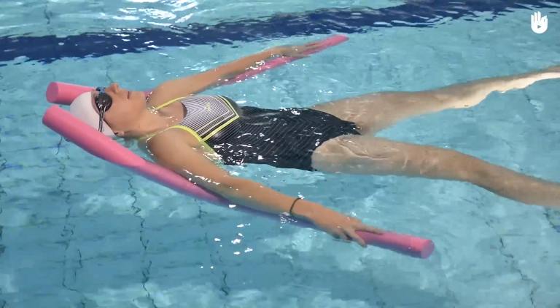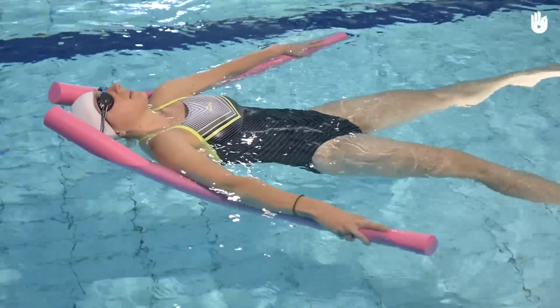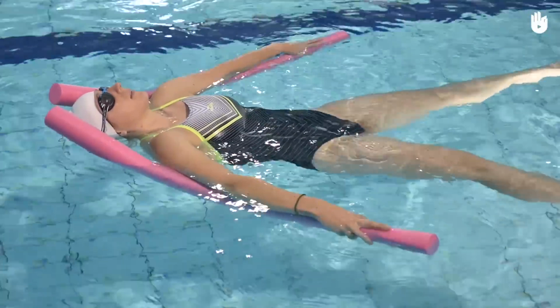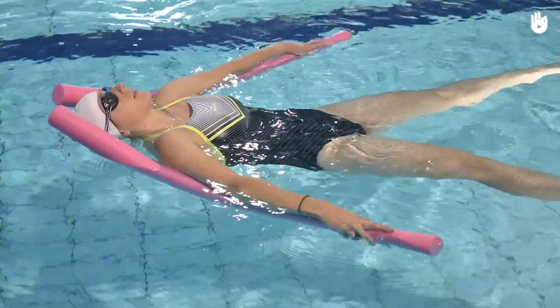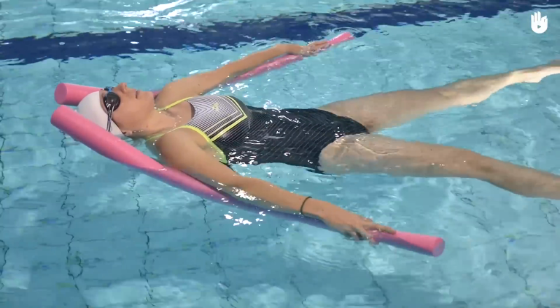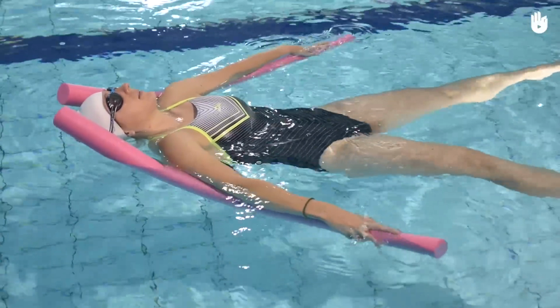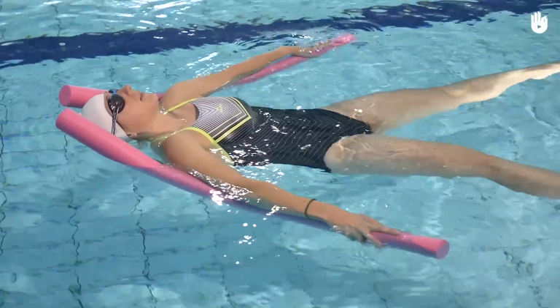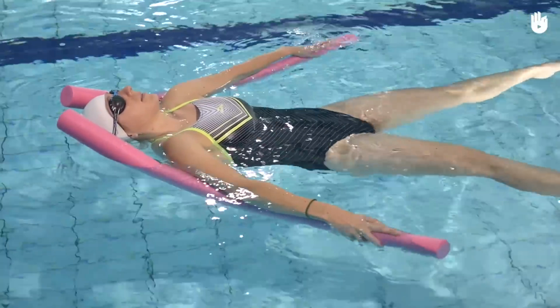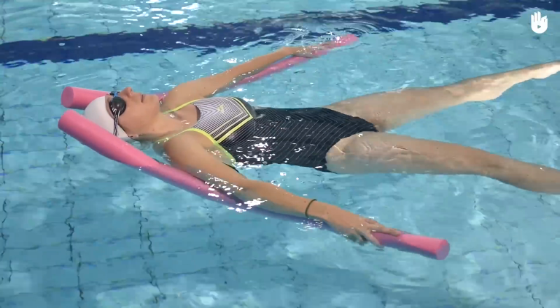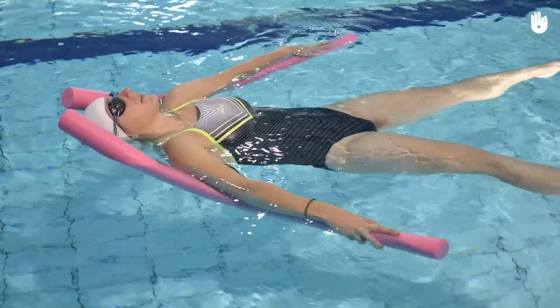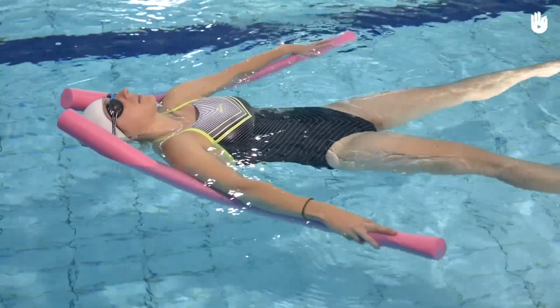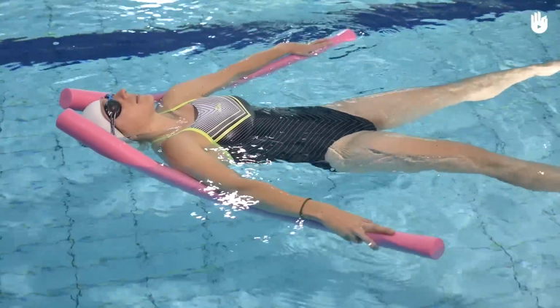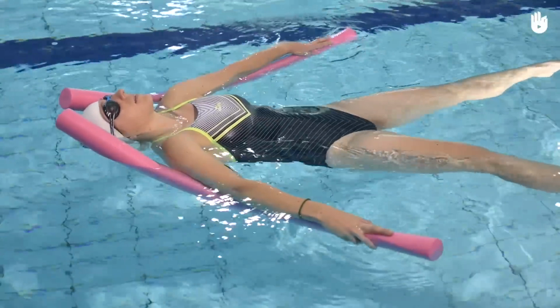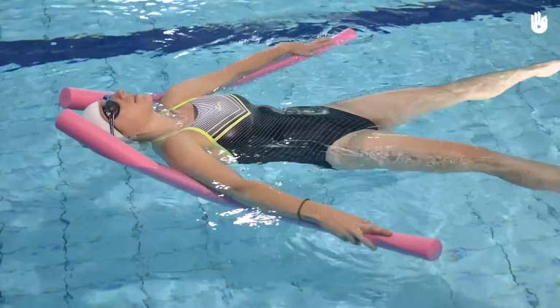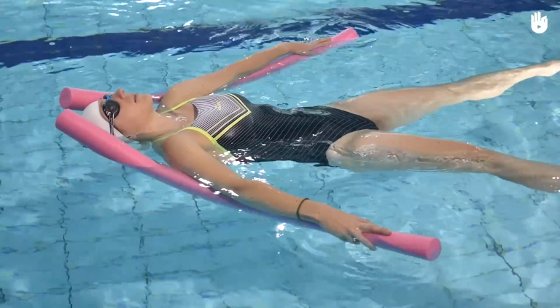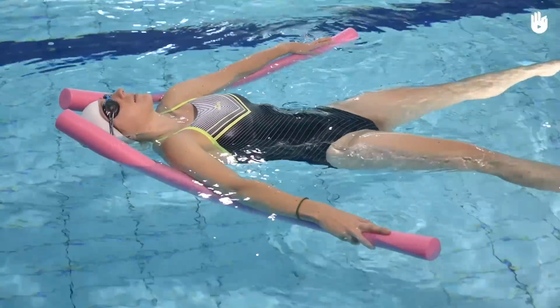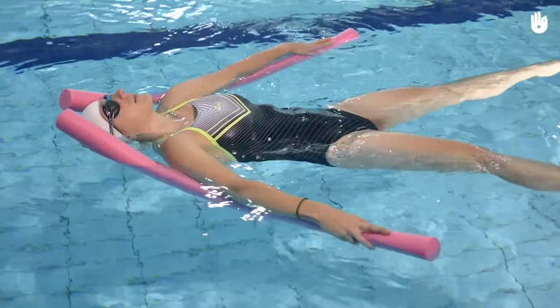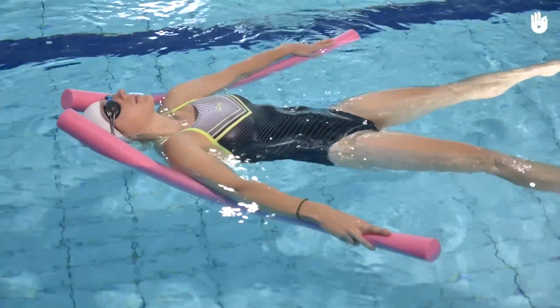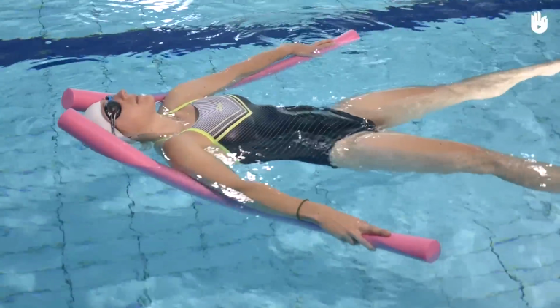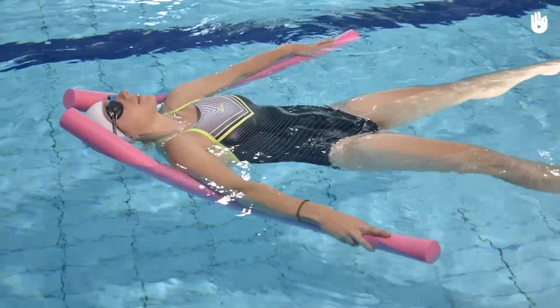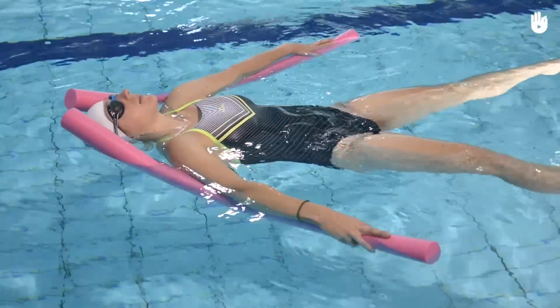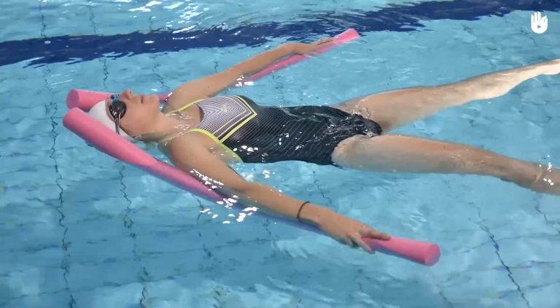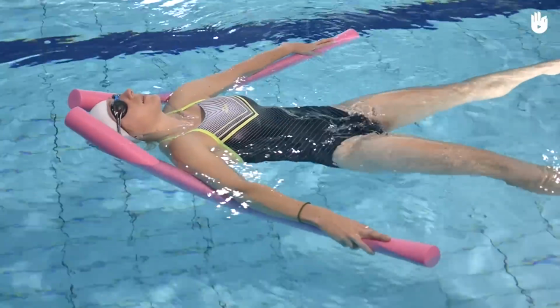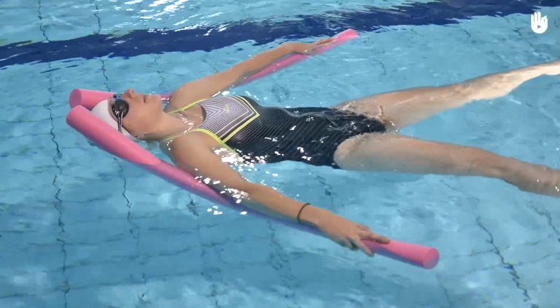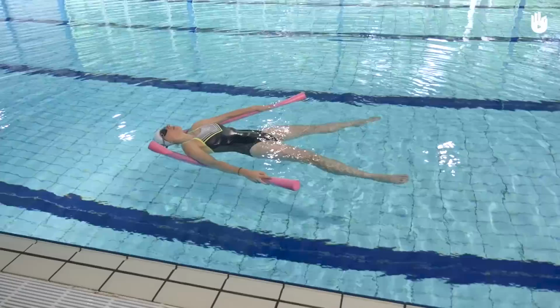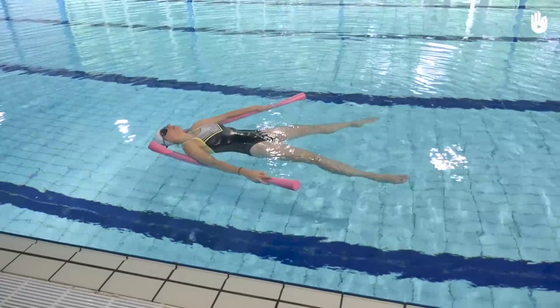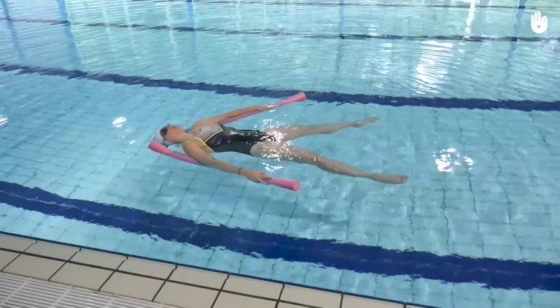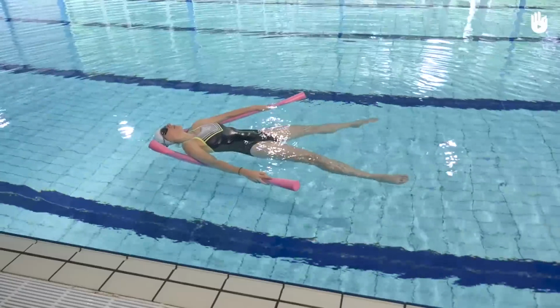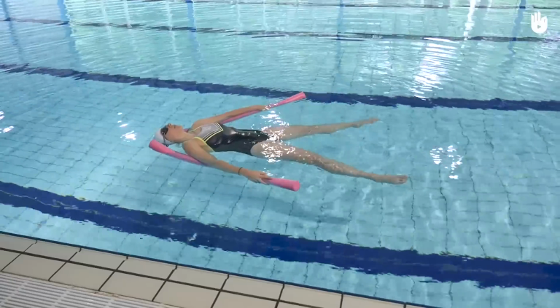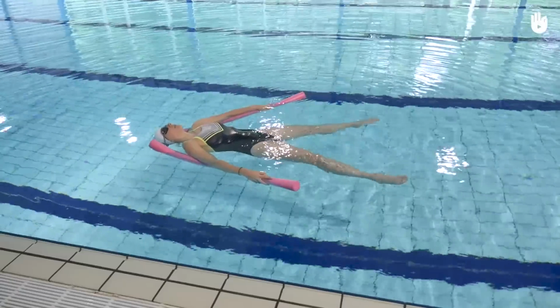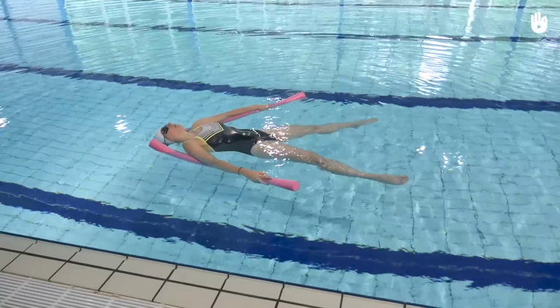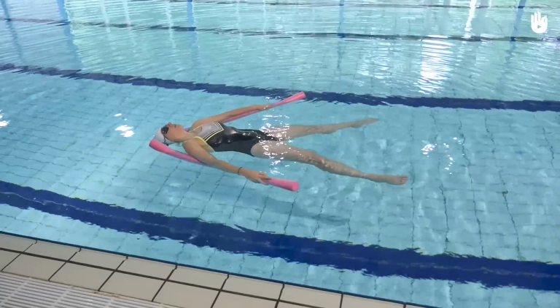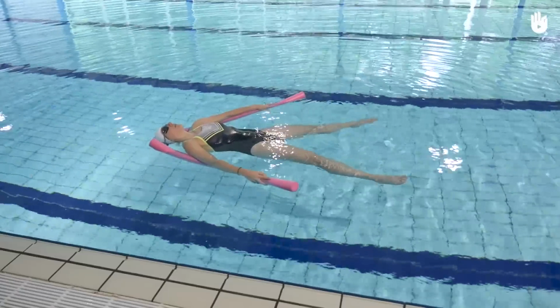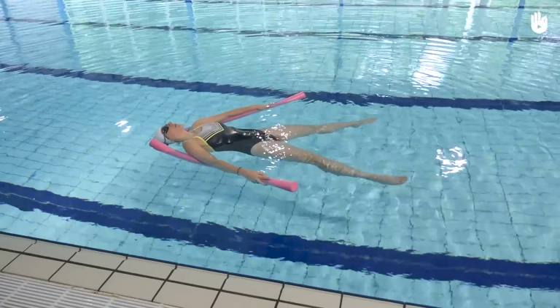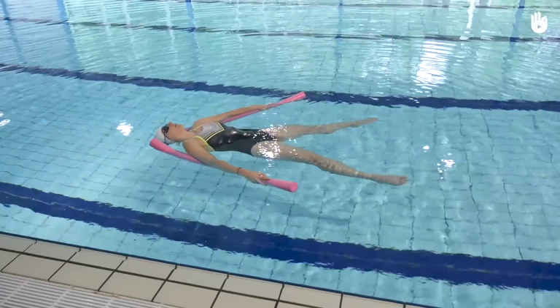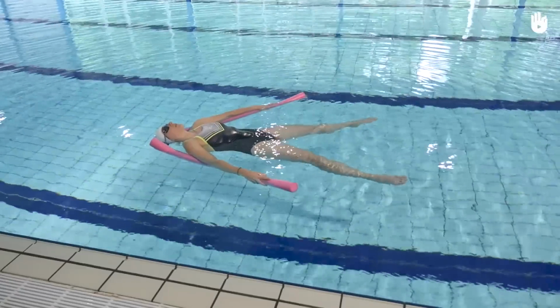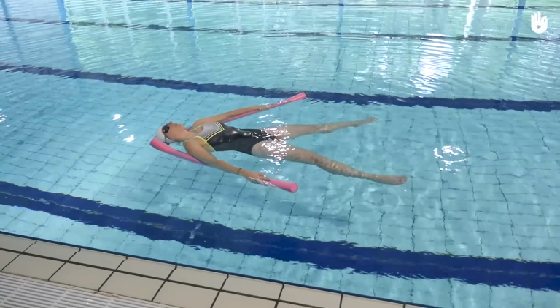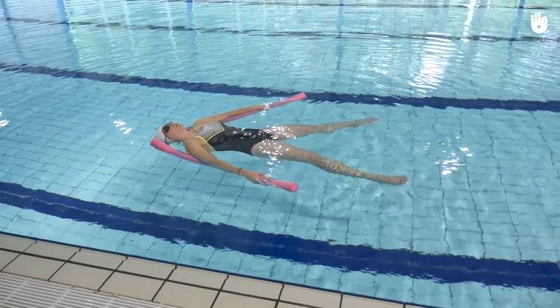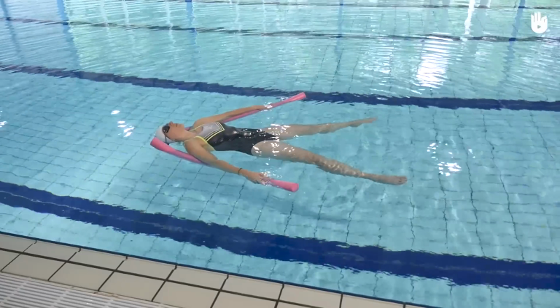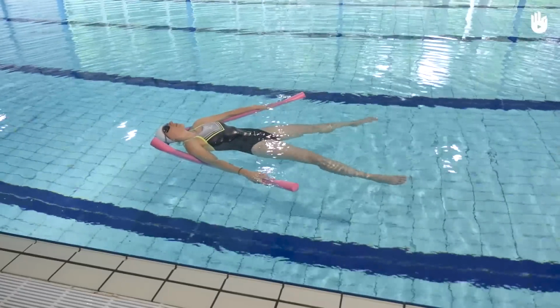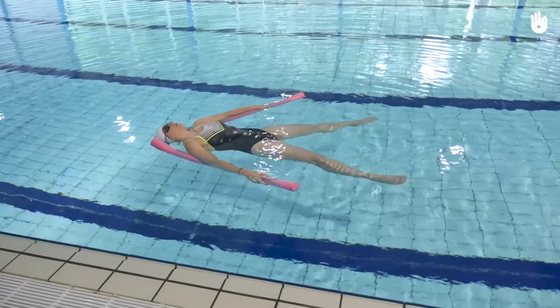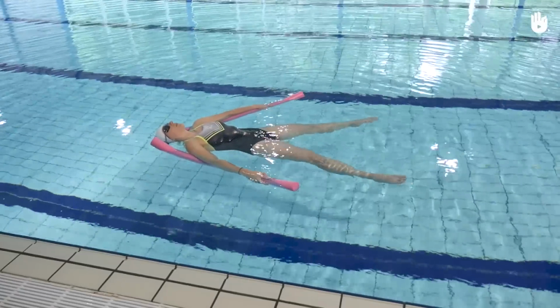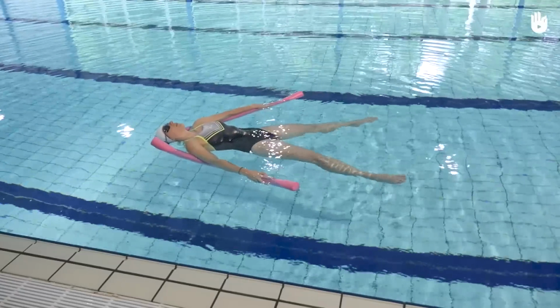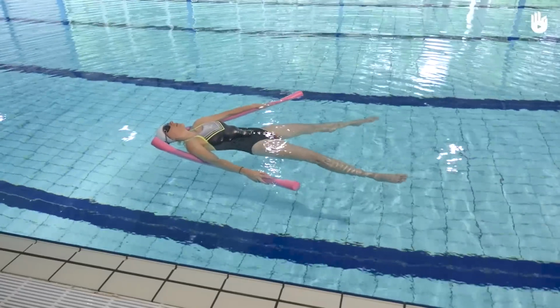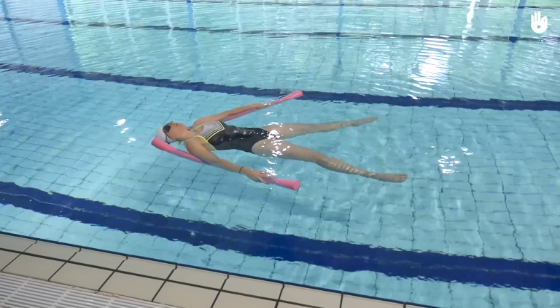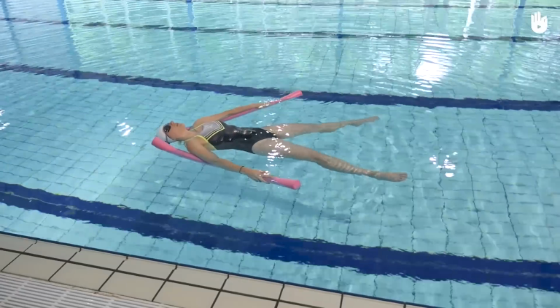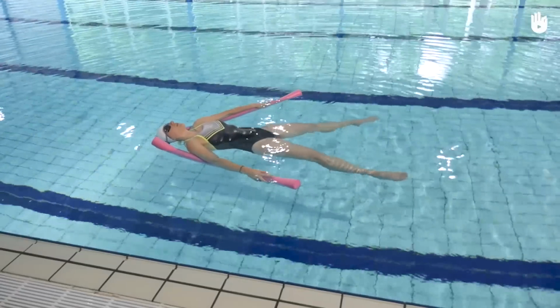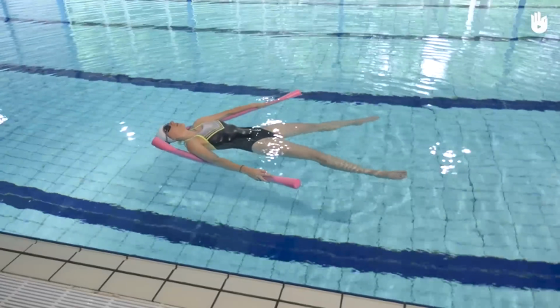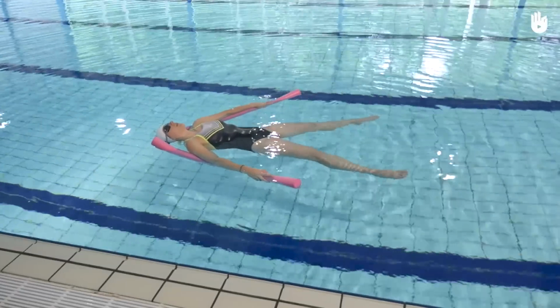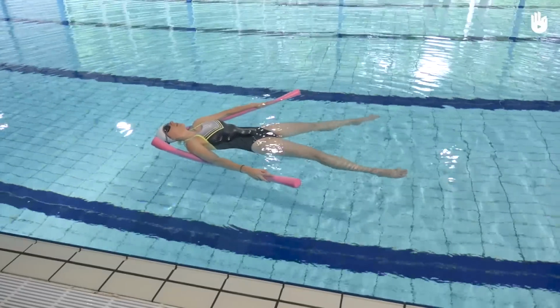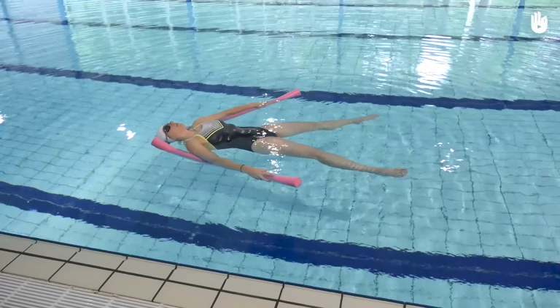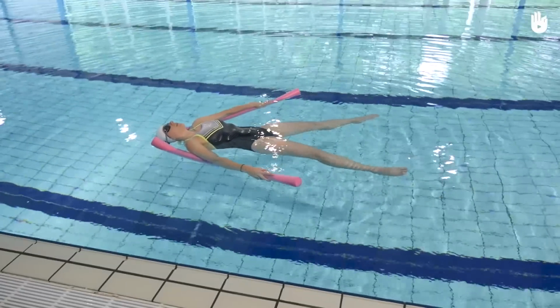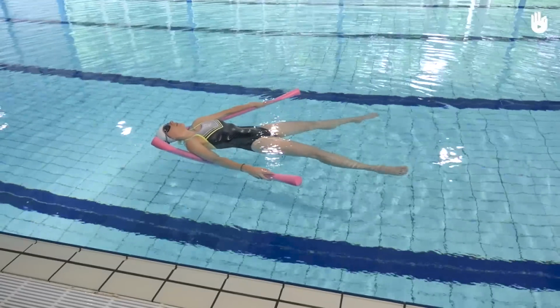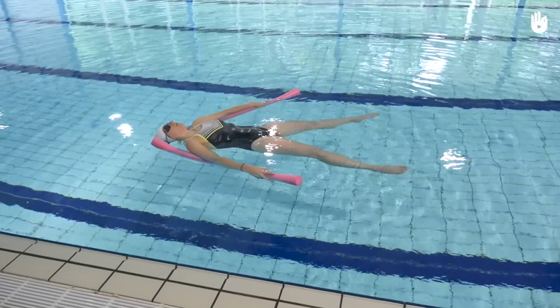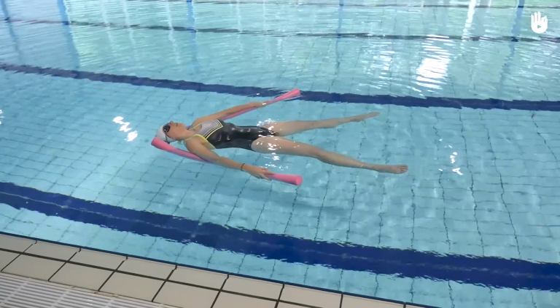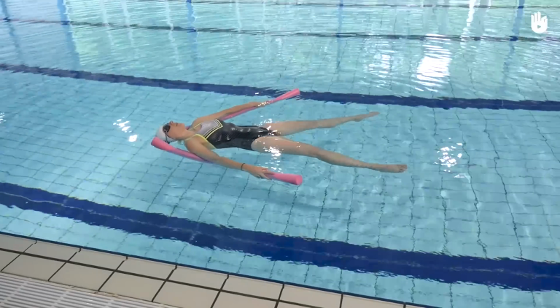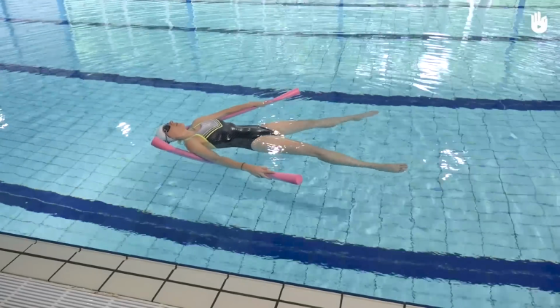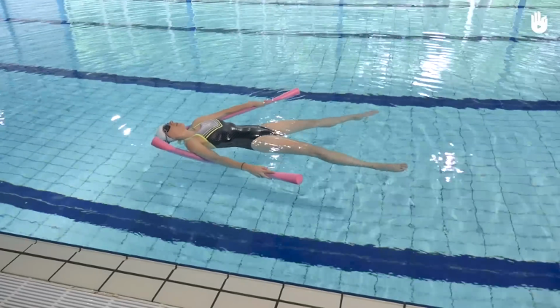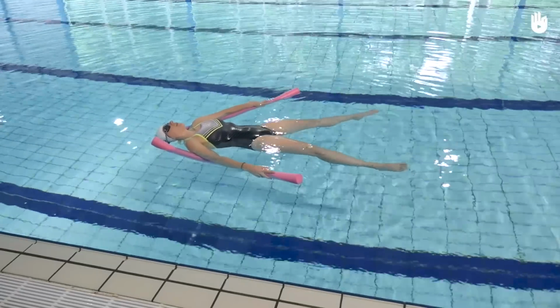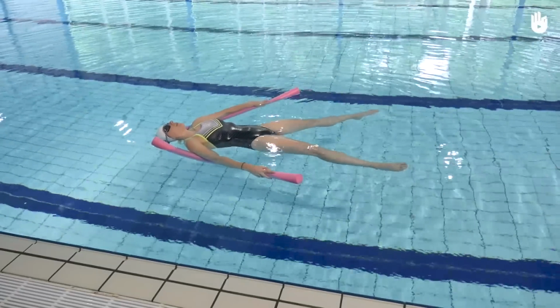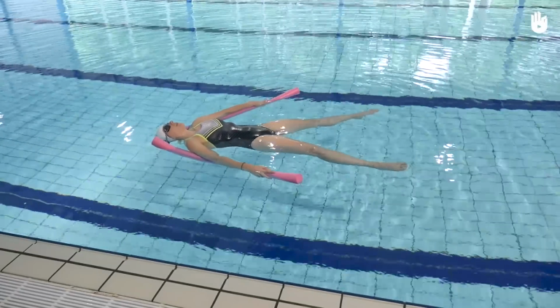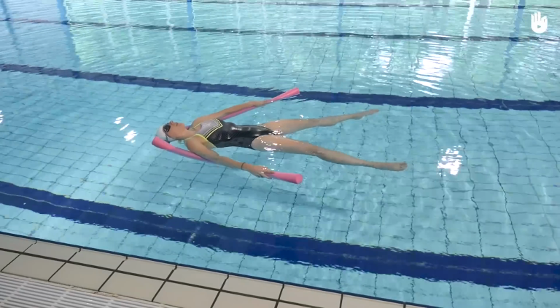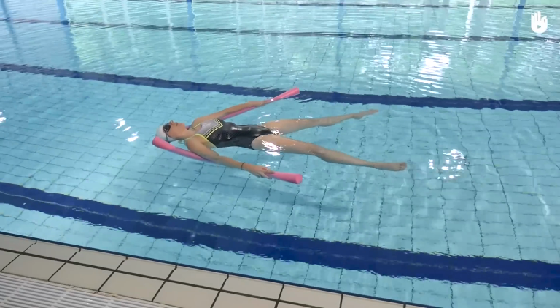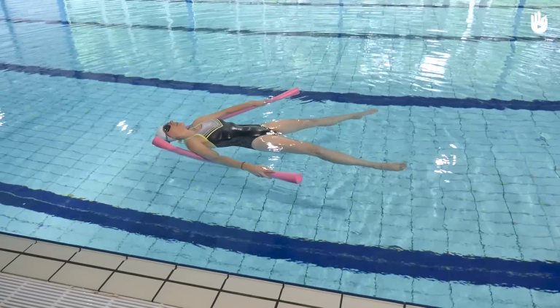Look at the ceiling. Relax your muscles as much as possible — this will help you to float better.